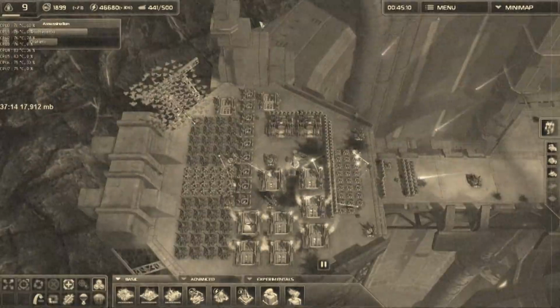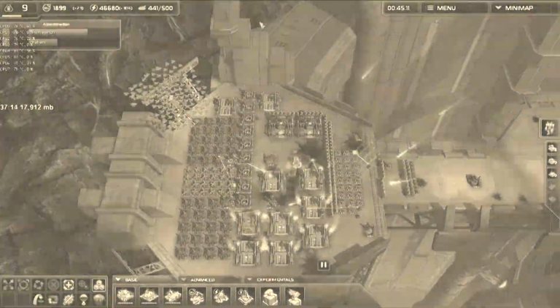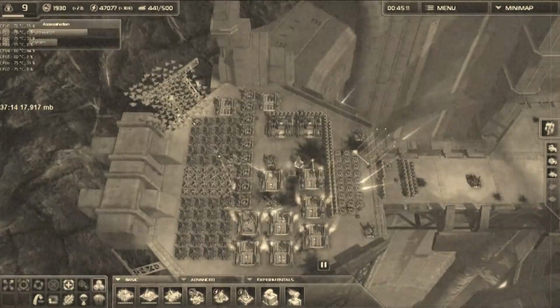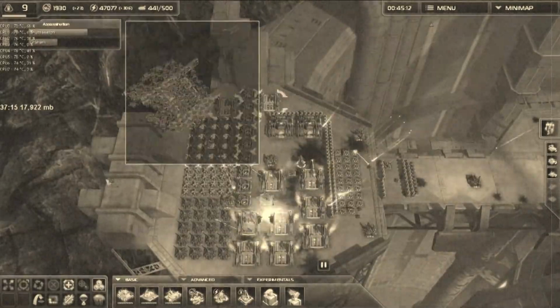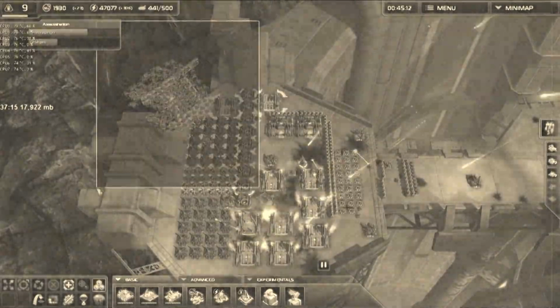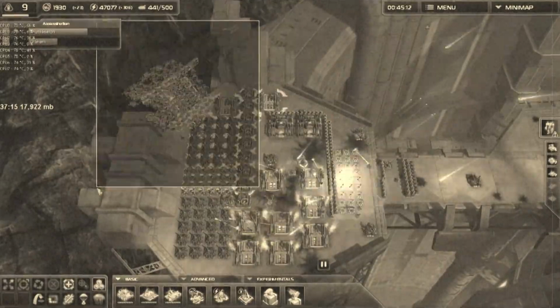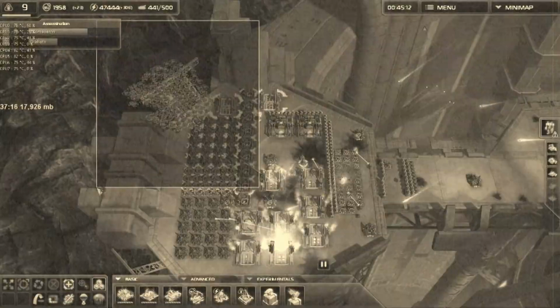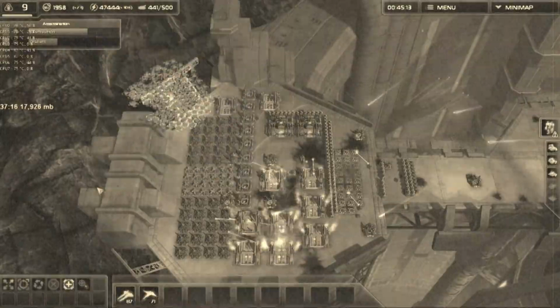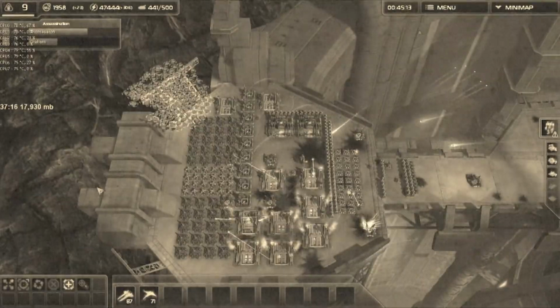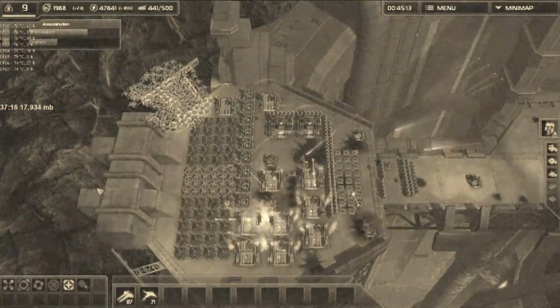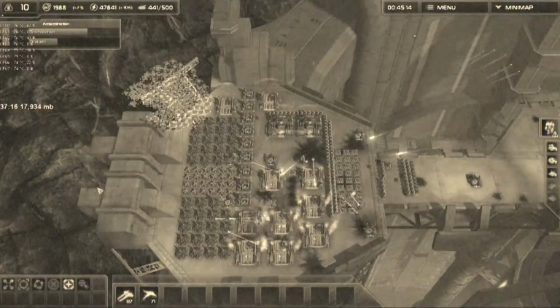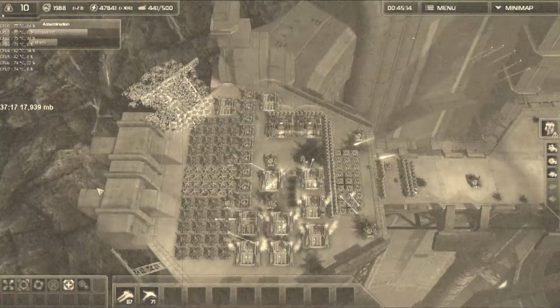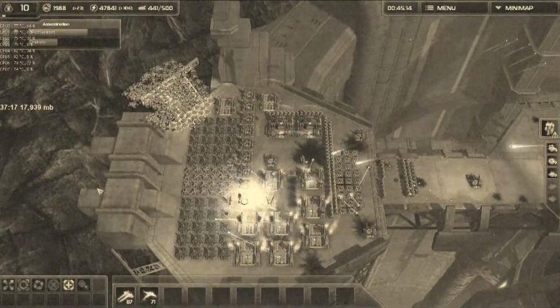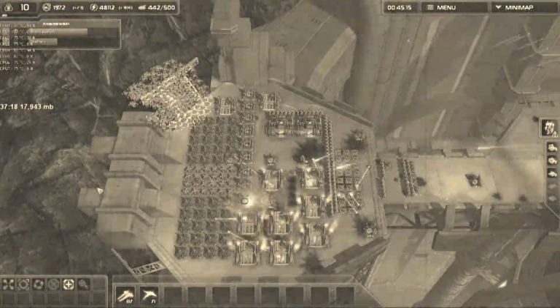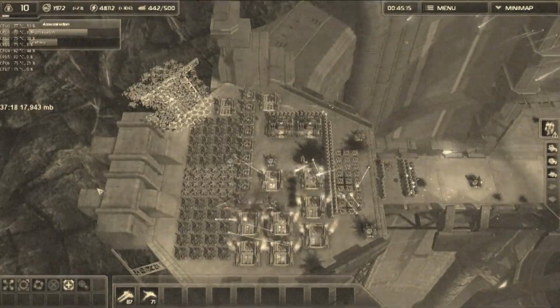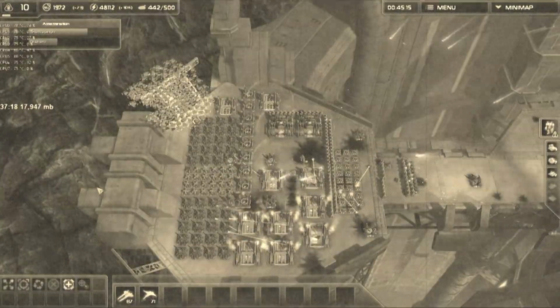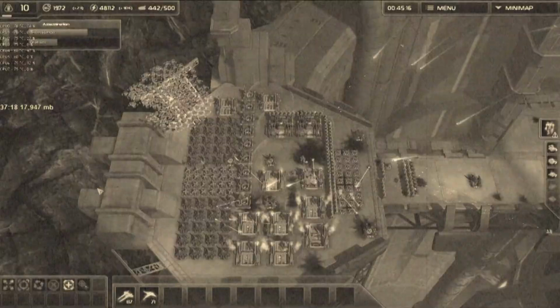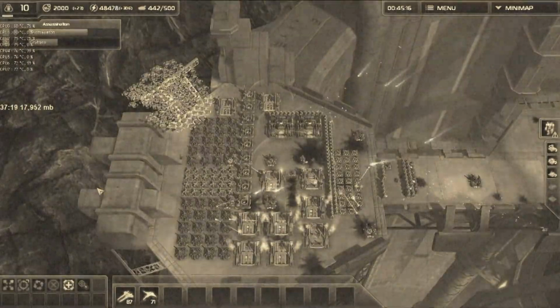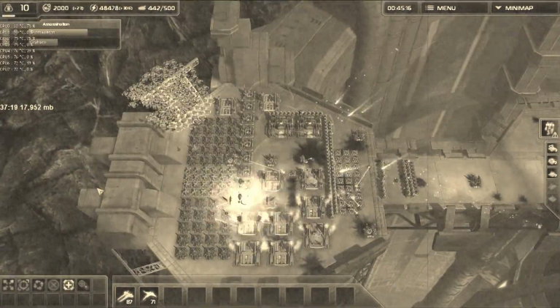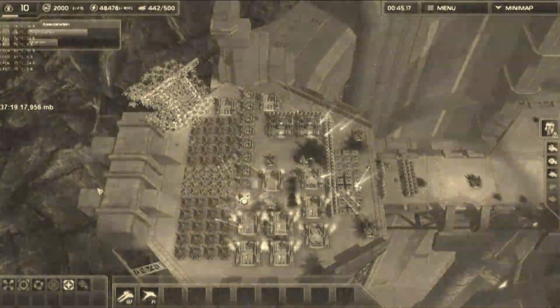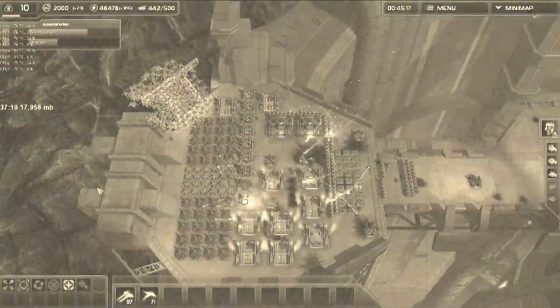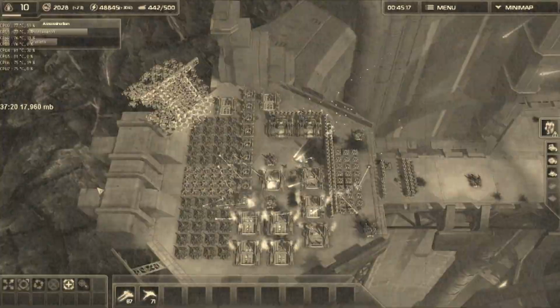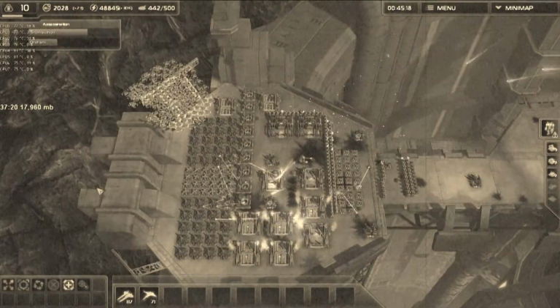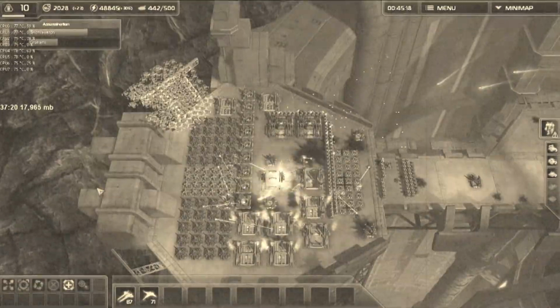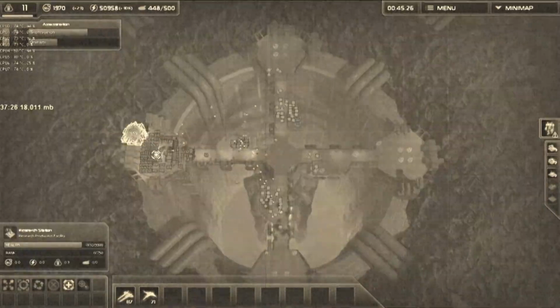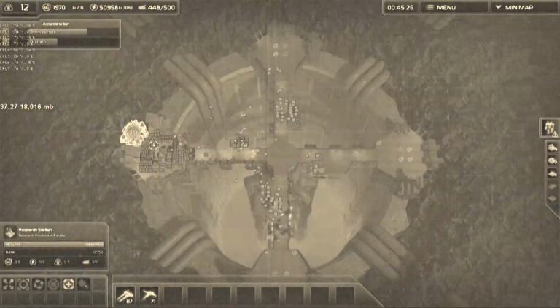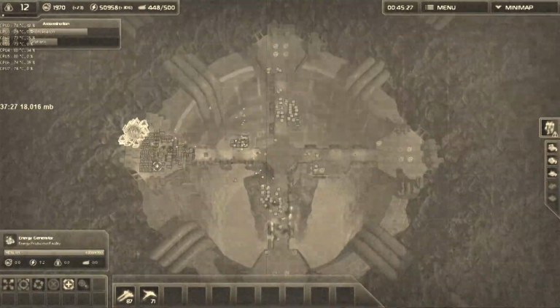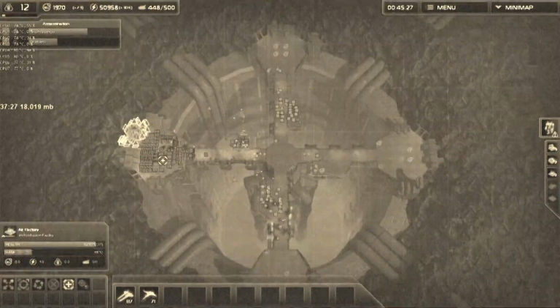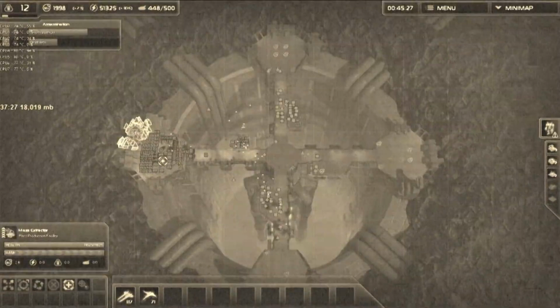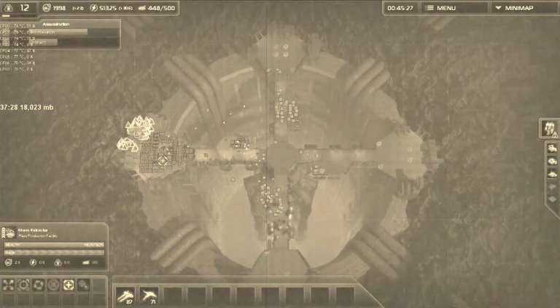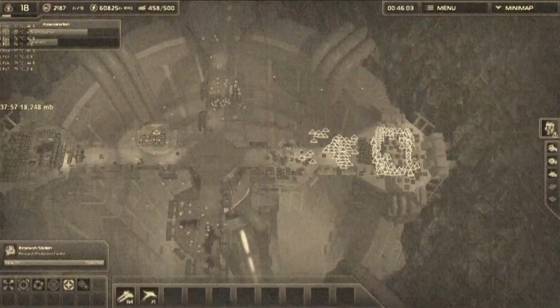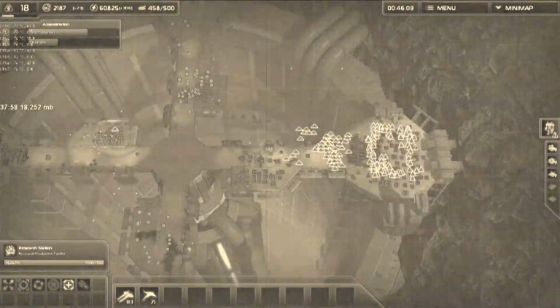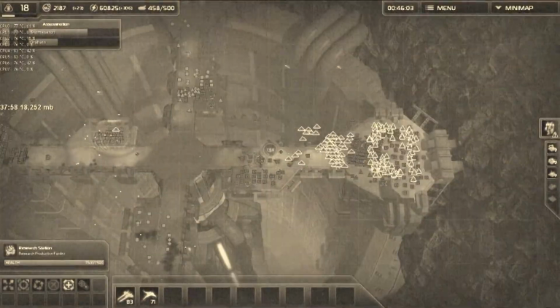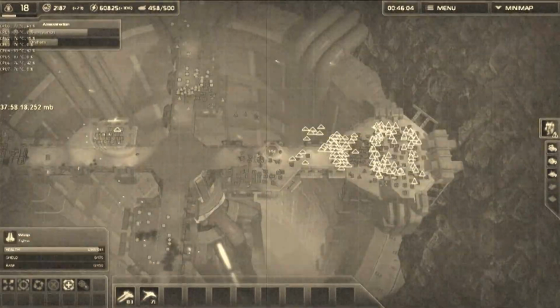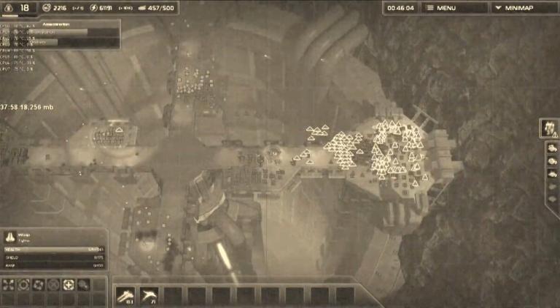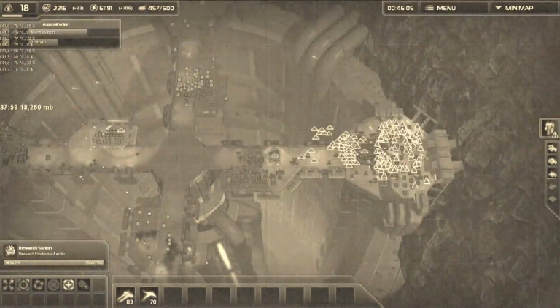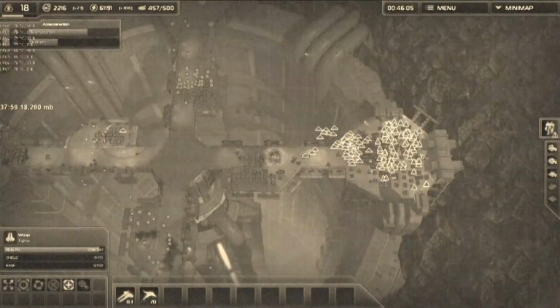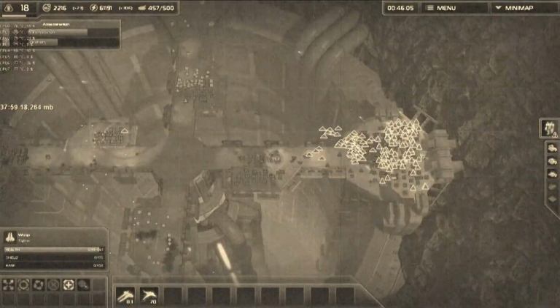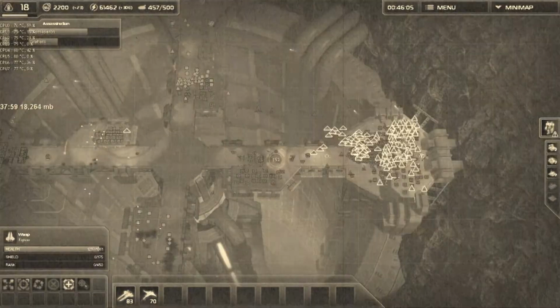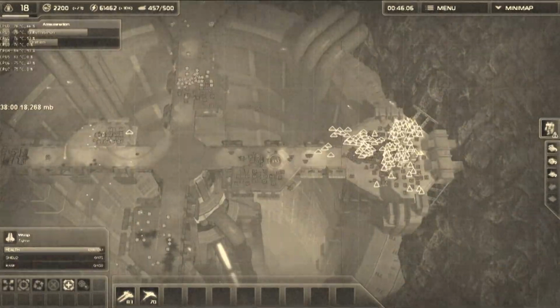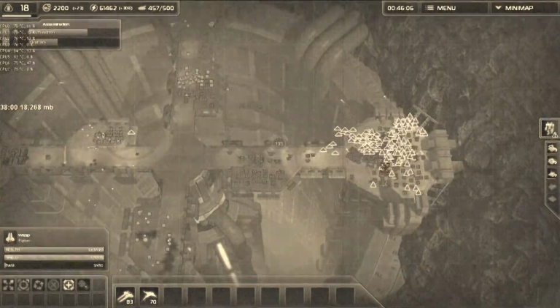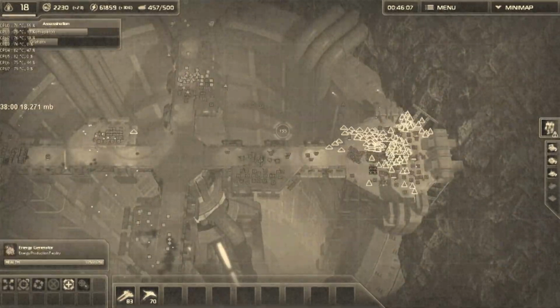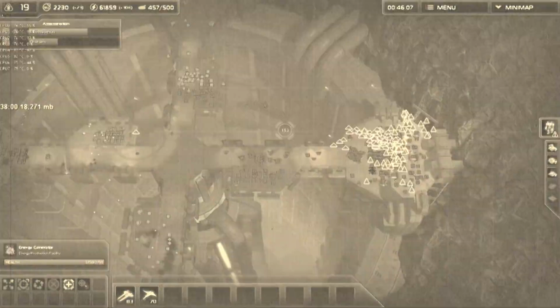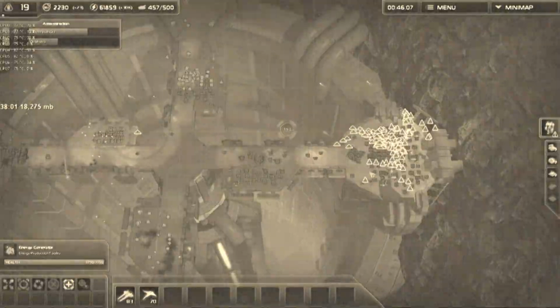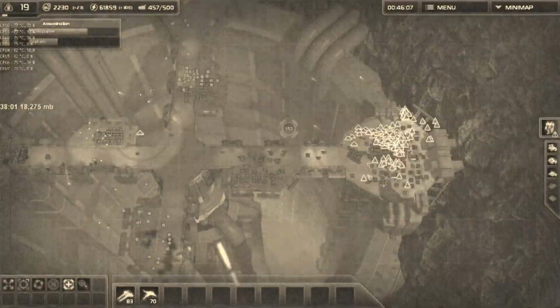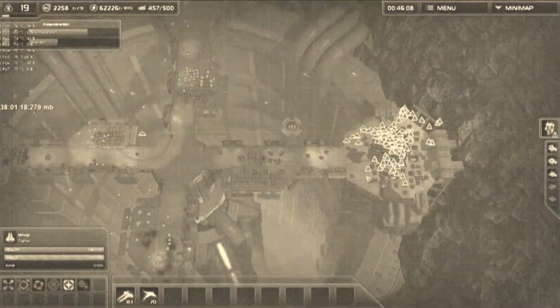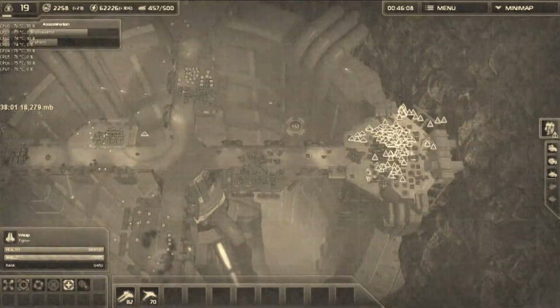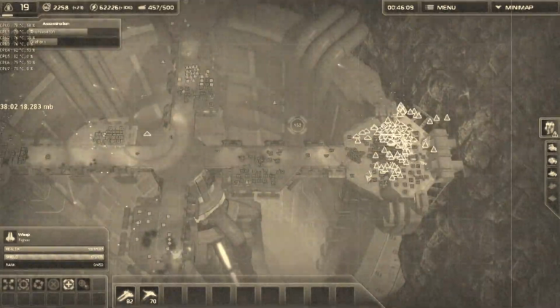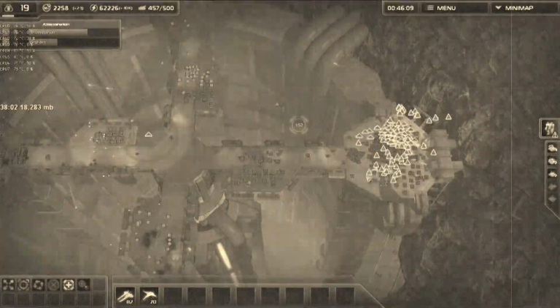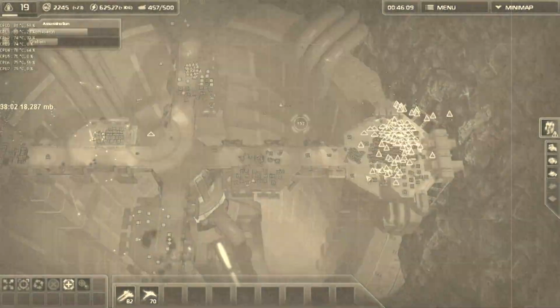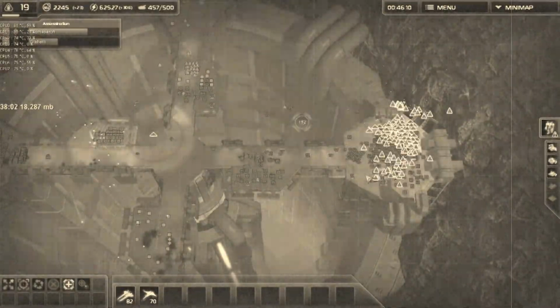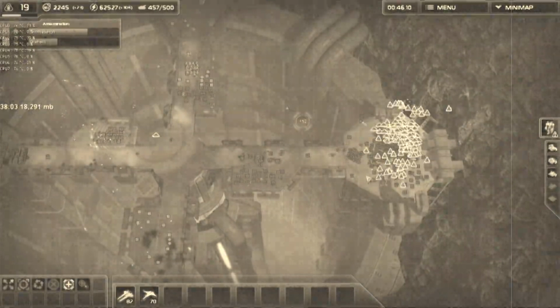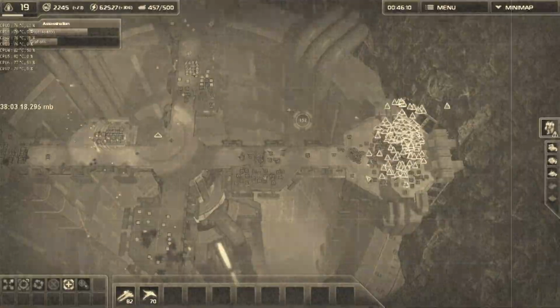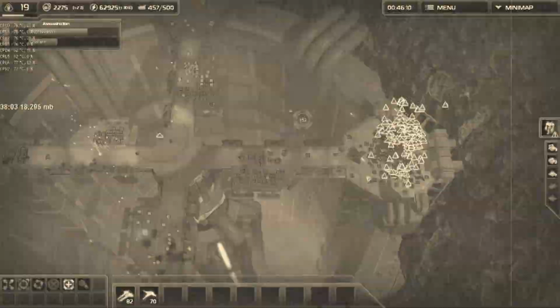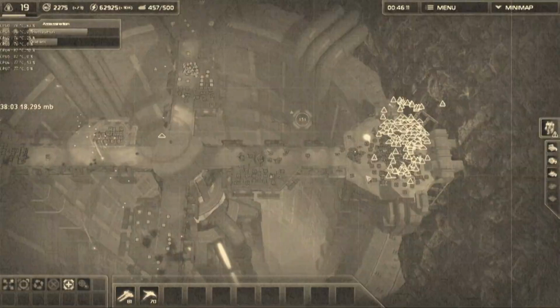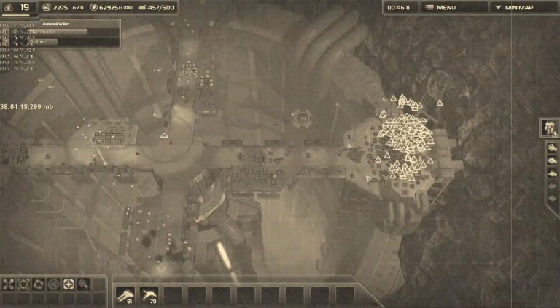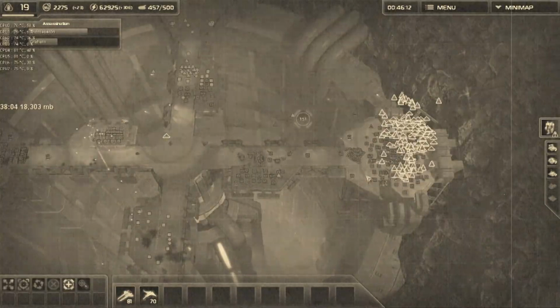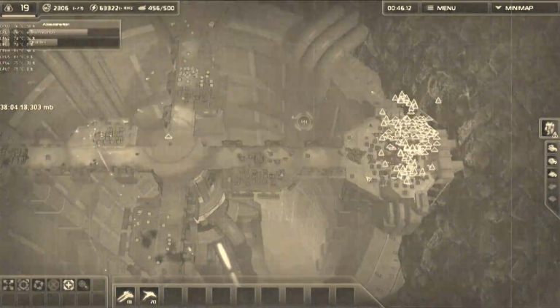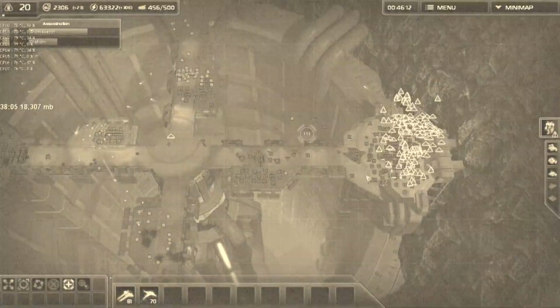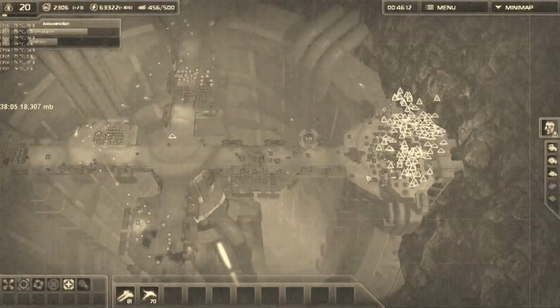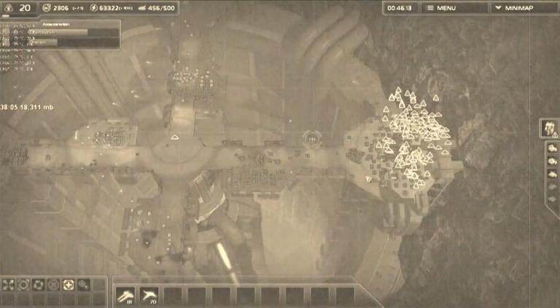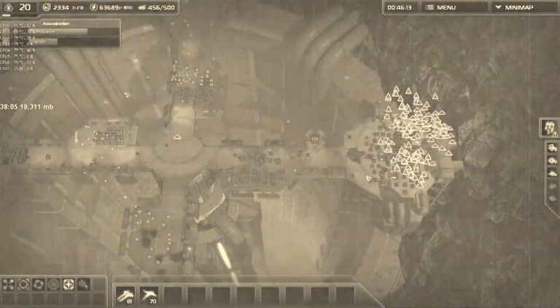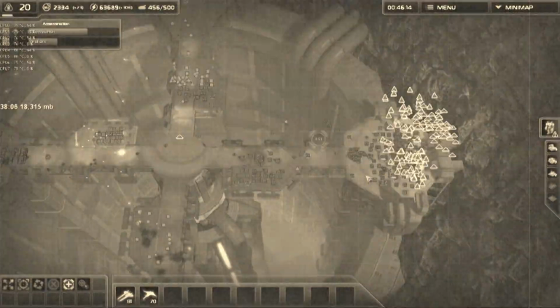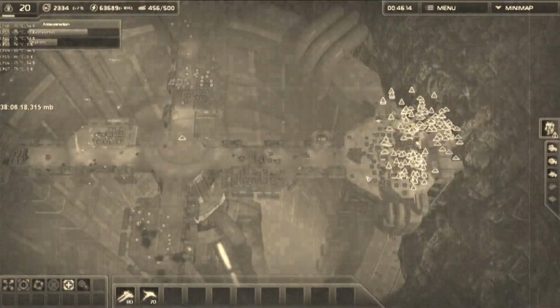Take the airplanes and send them to the enemy. Soon you will see the commander go boom.